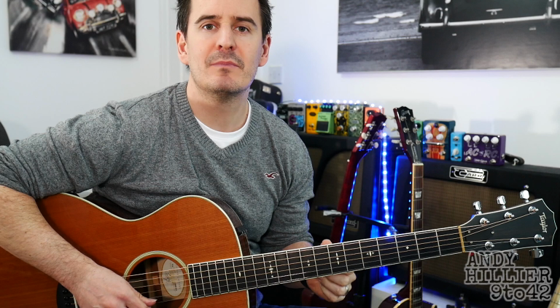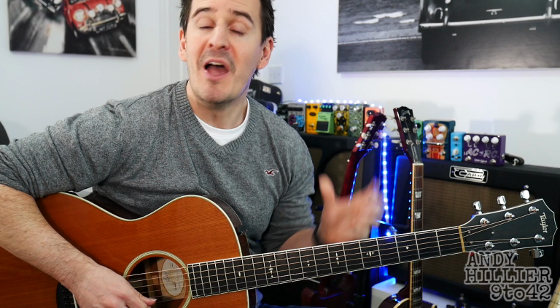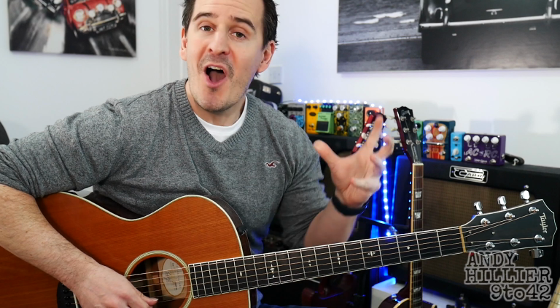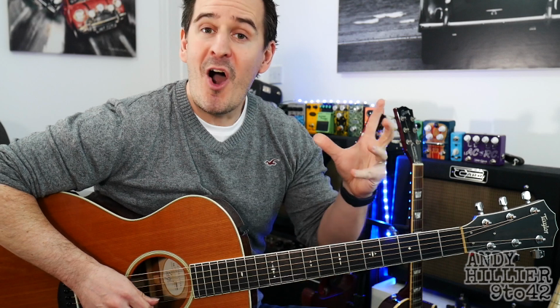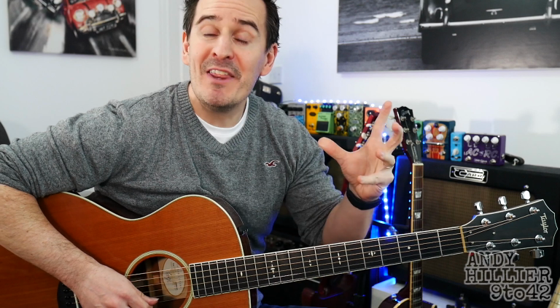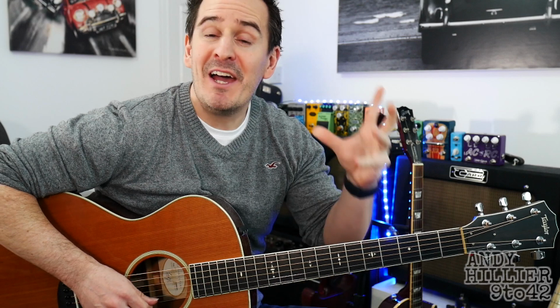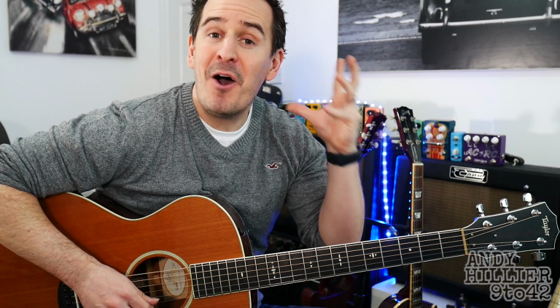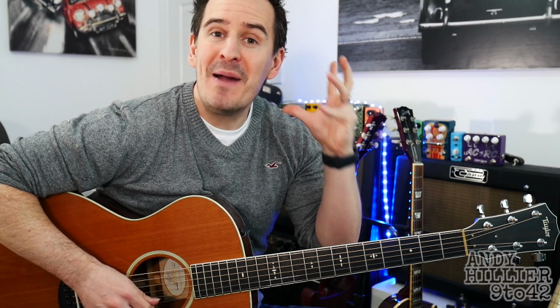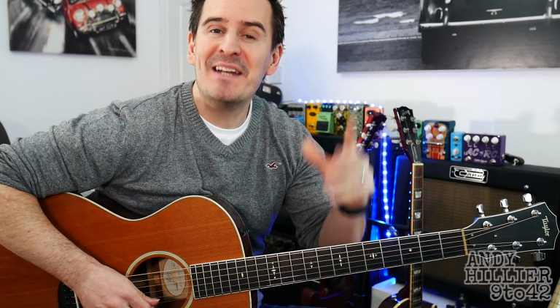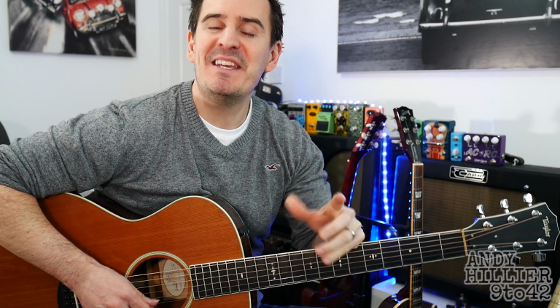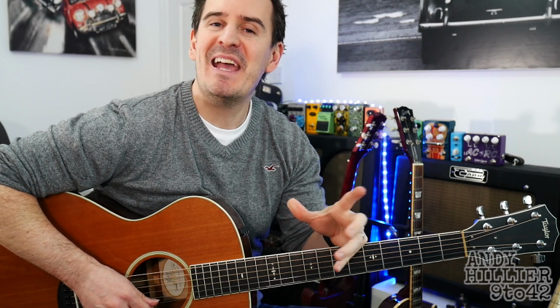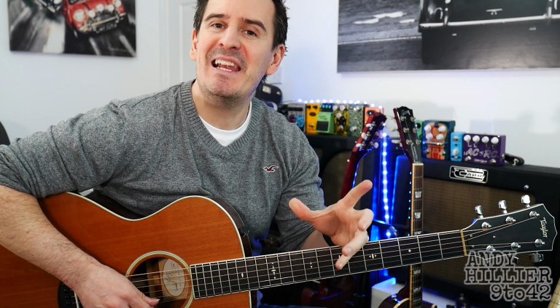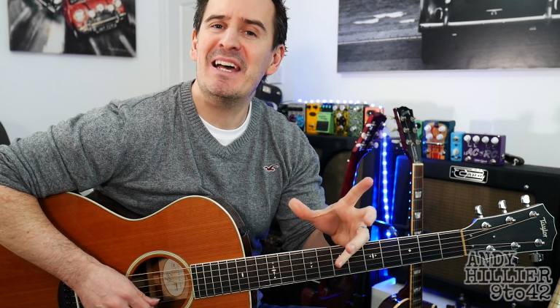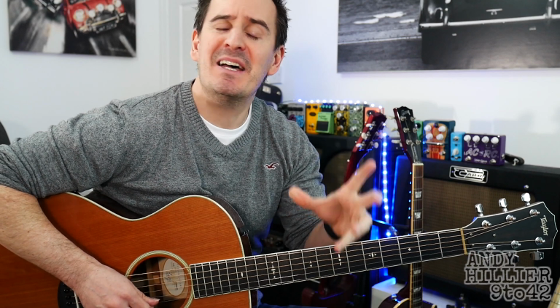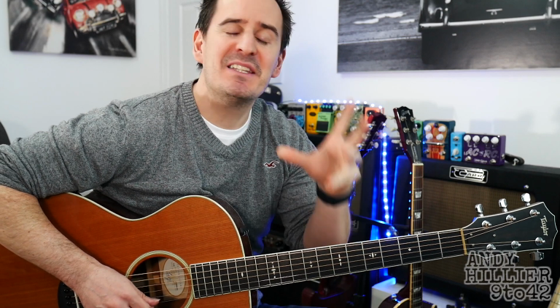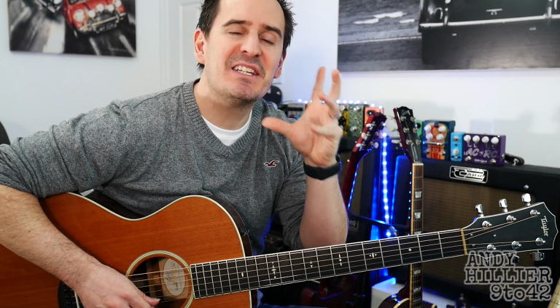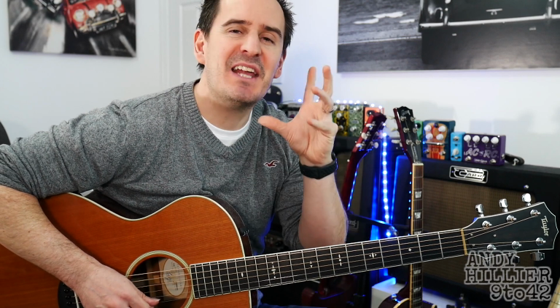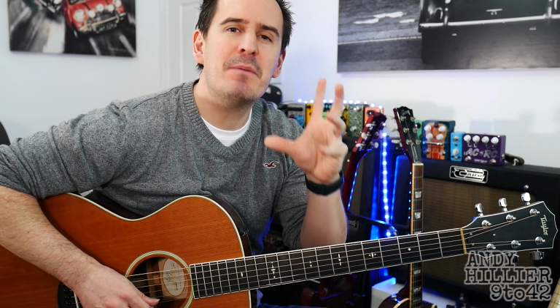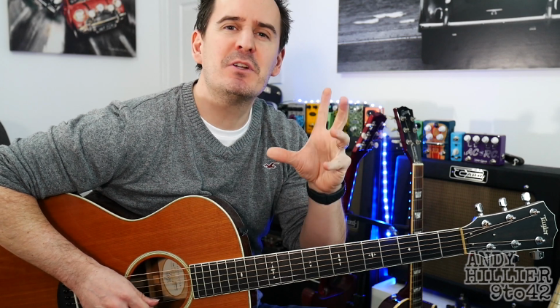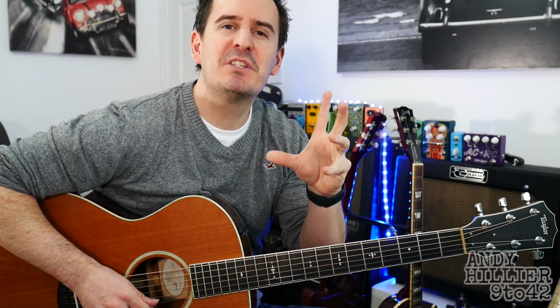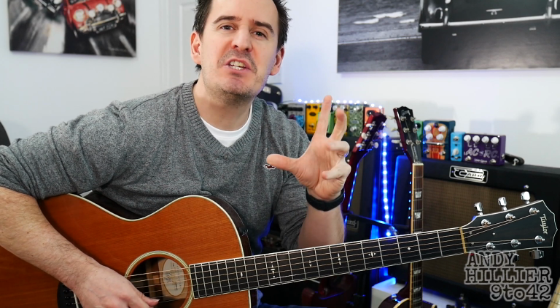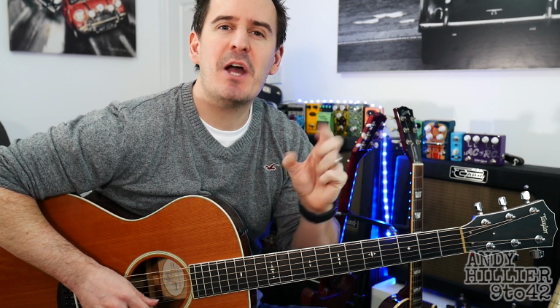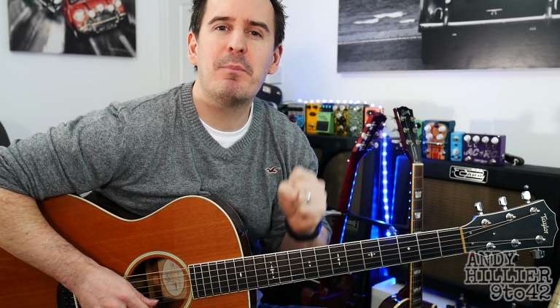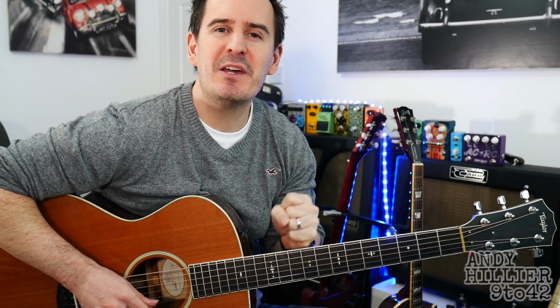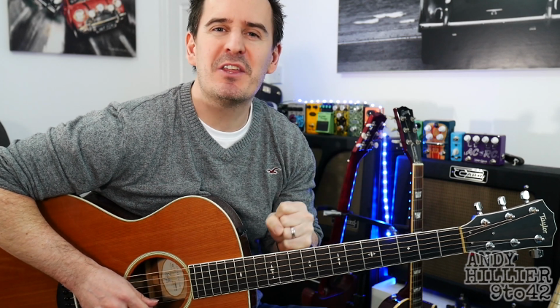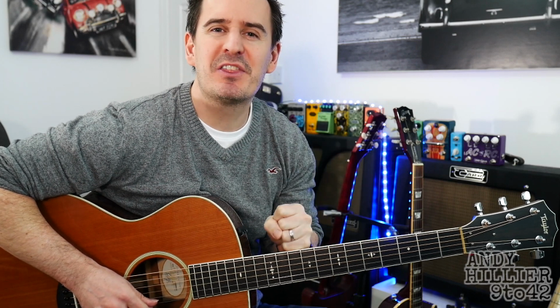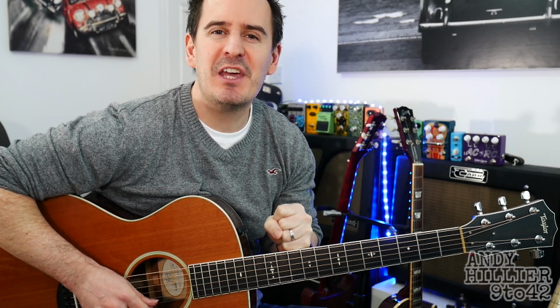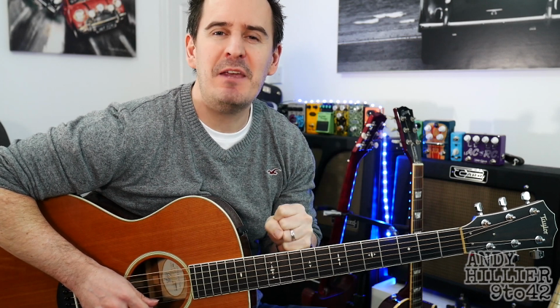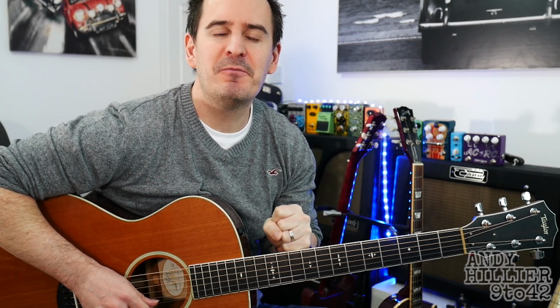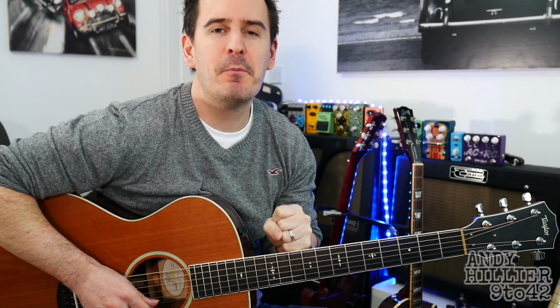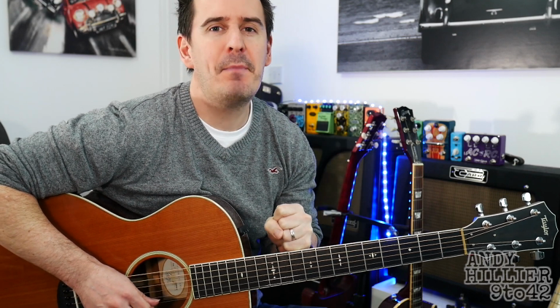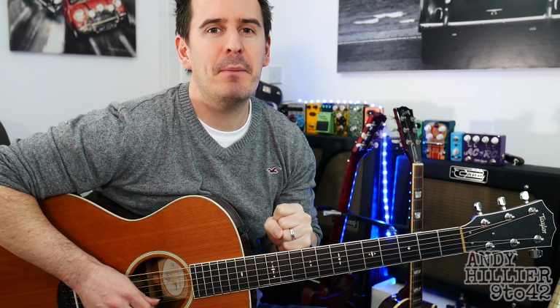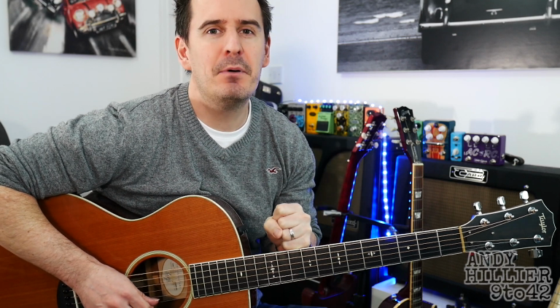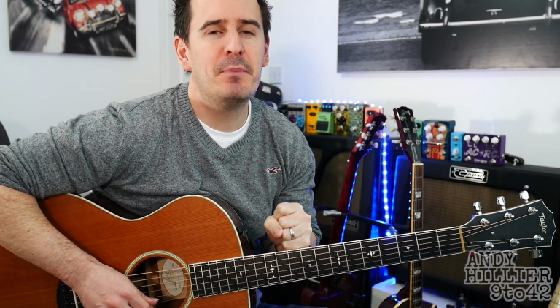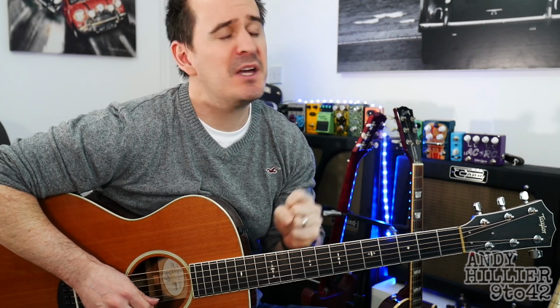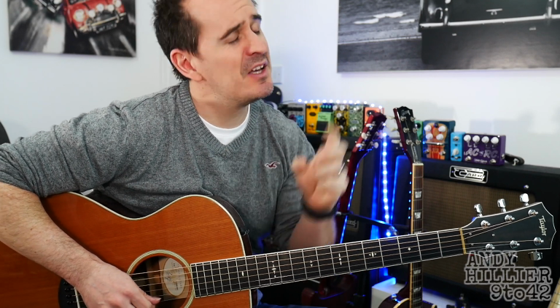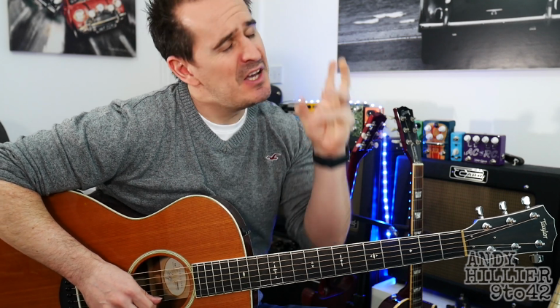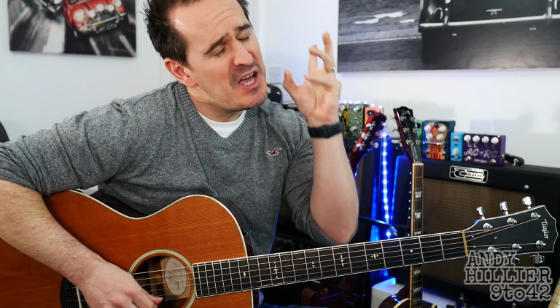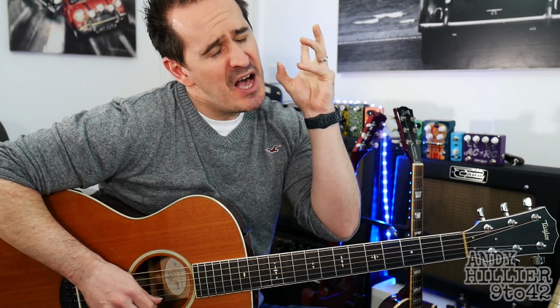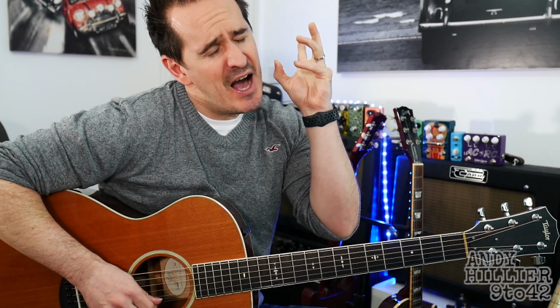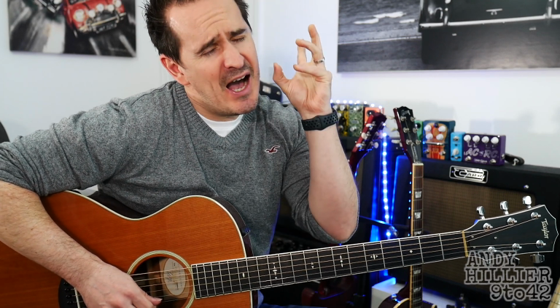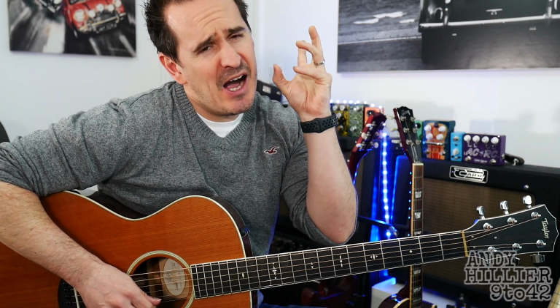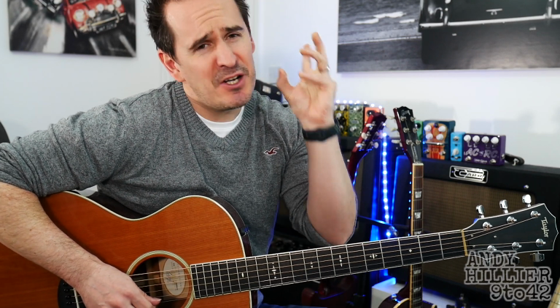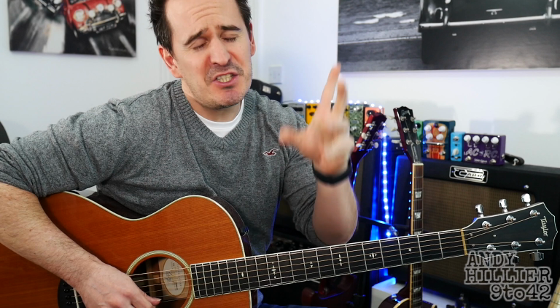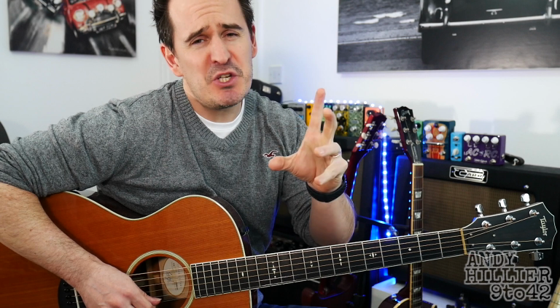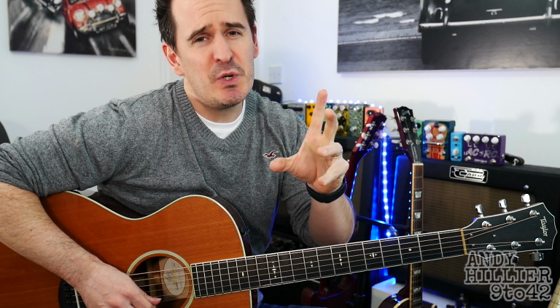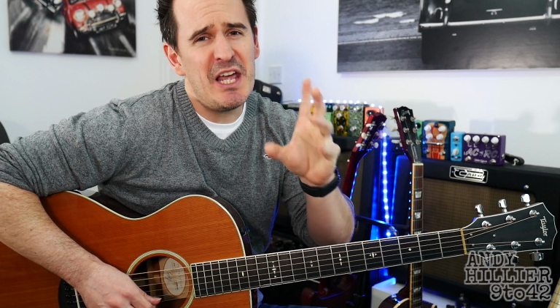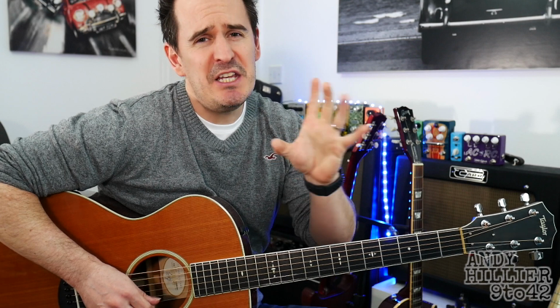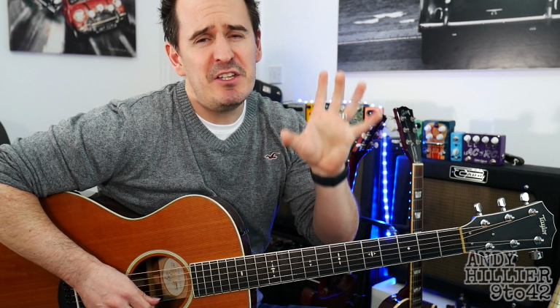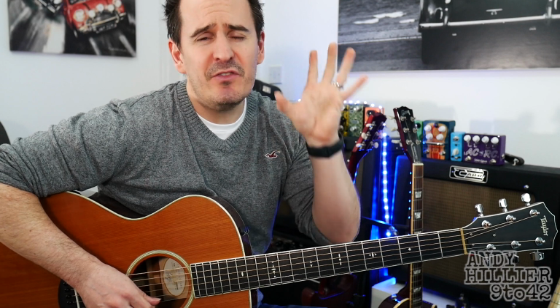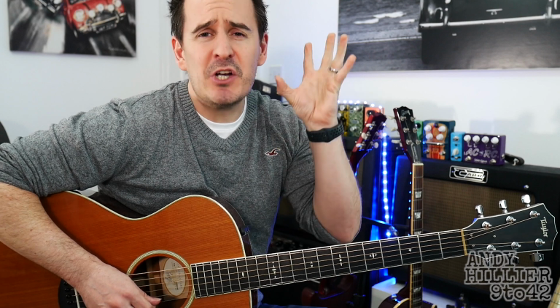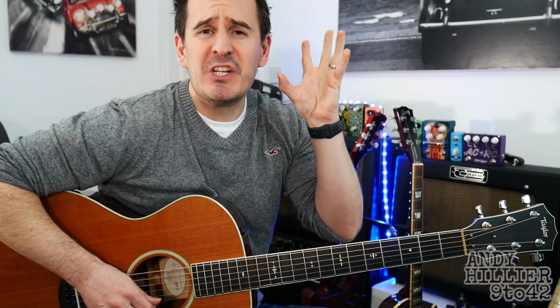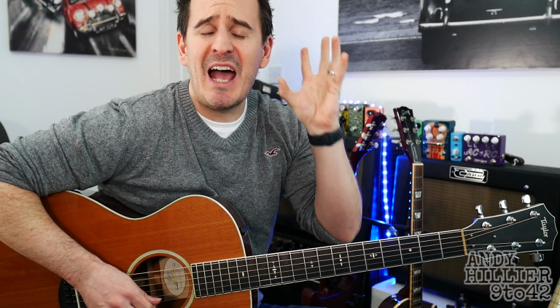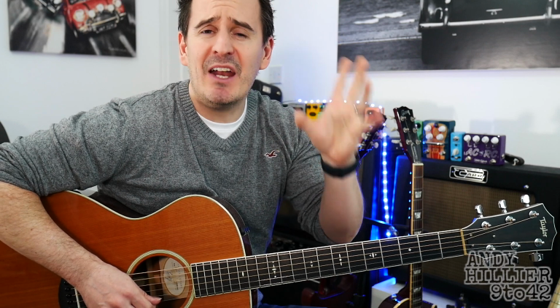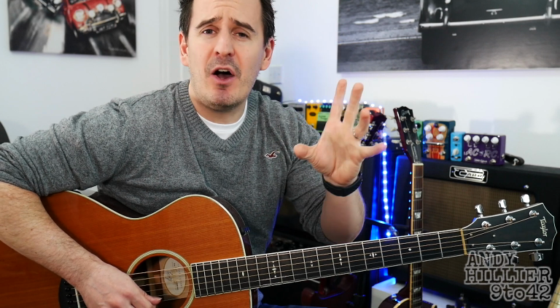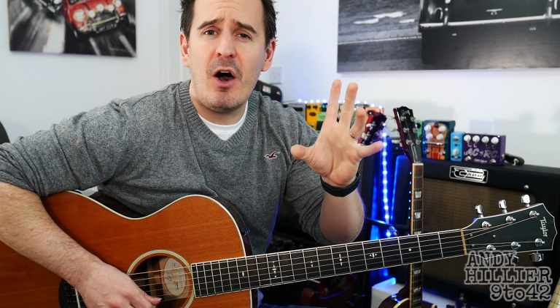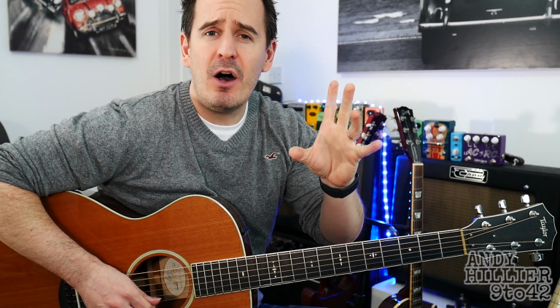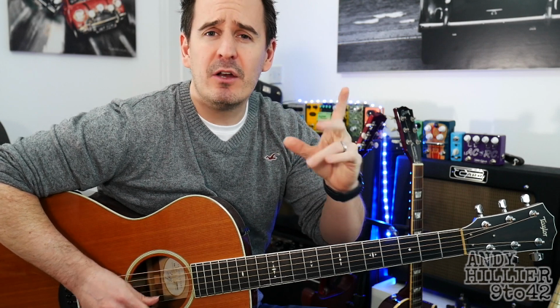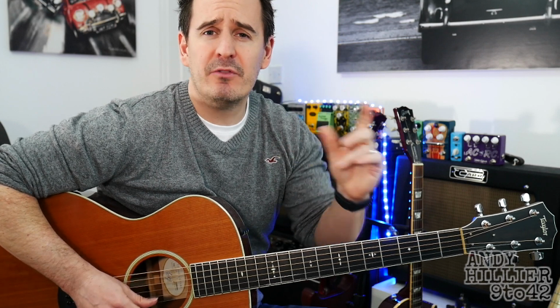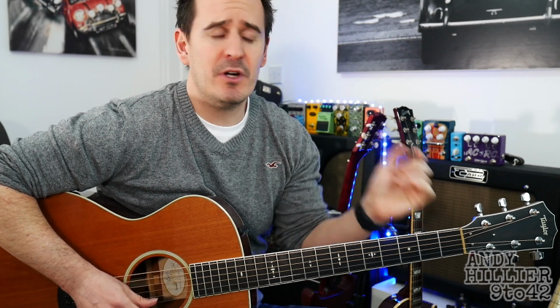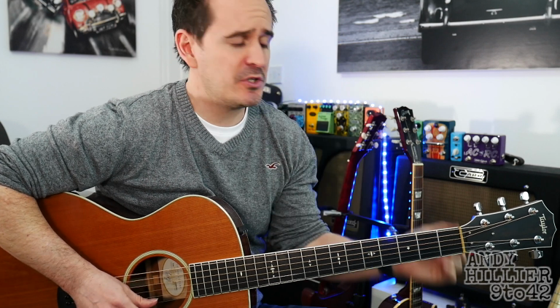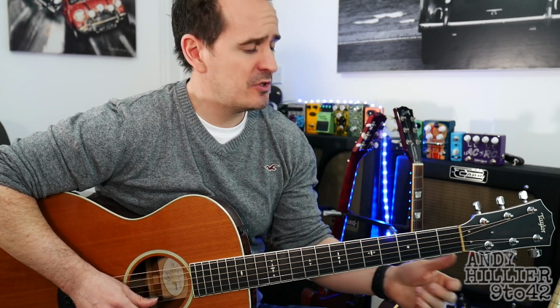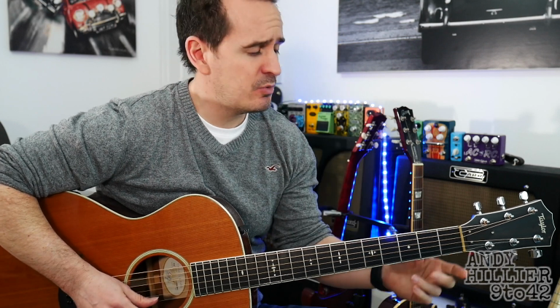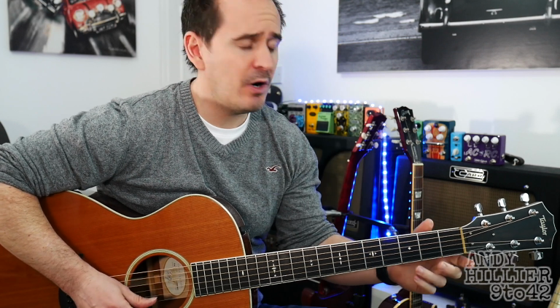Hi there, I'm Andy Hillier and today I'm going to teach you how to play the theme from Peppa Pig. I'm going to teach you an easy version and a harder version as well.